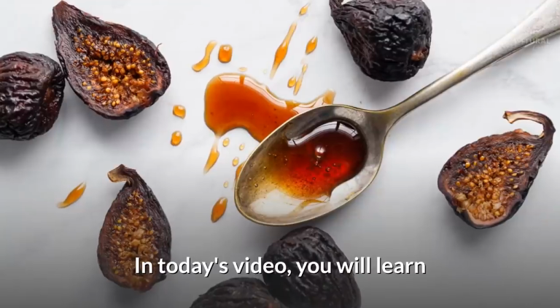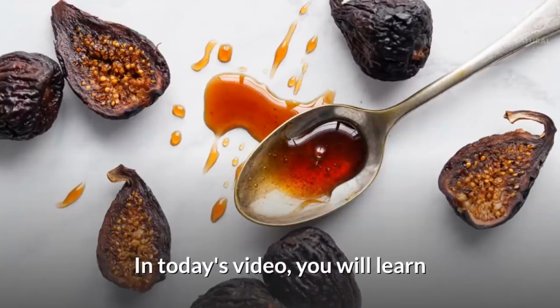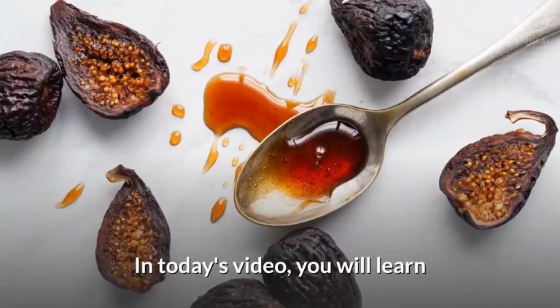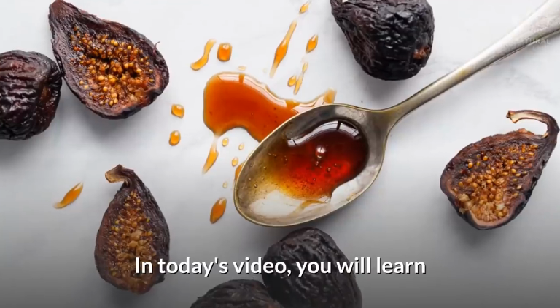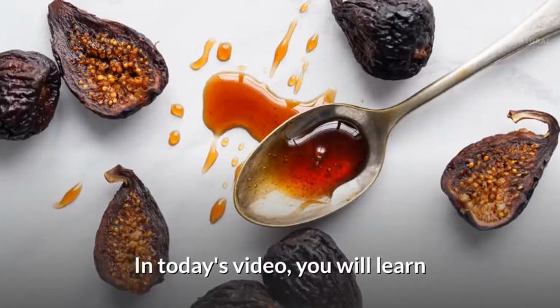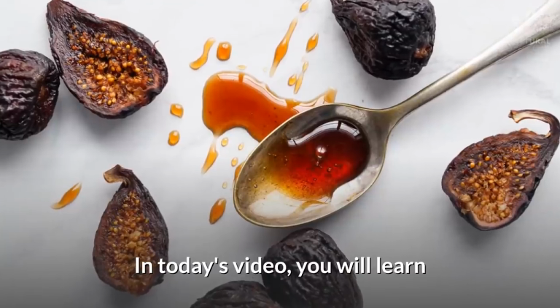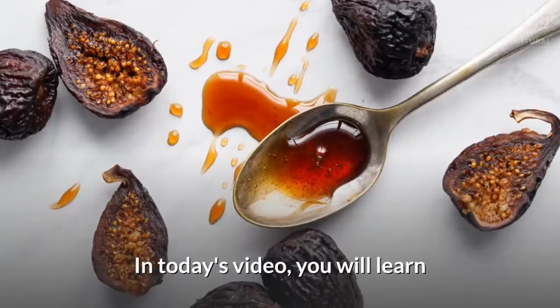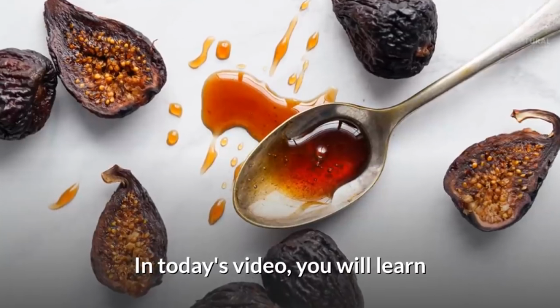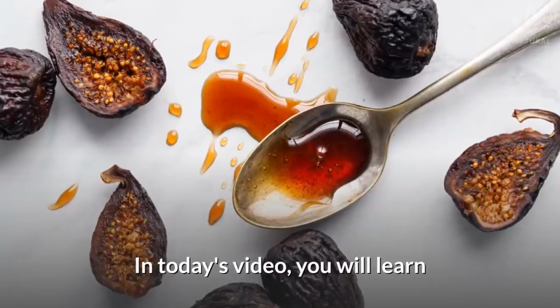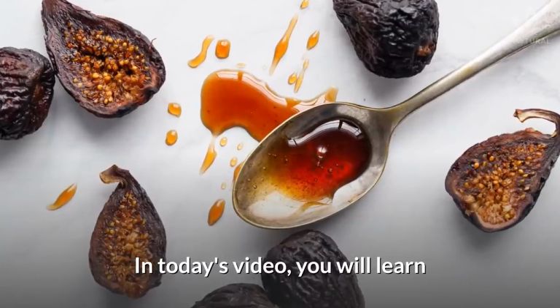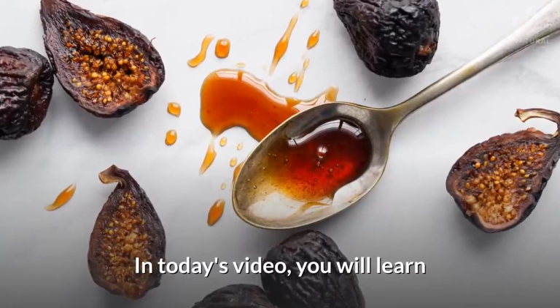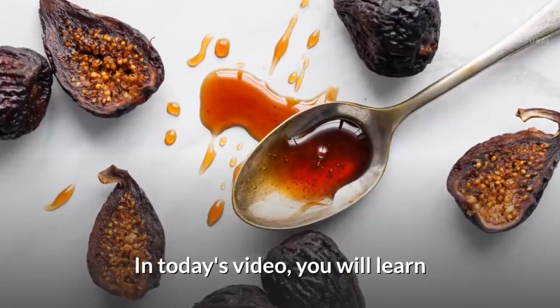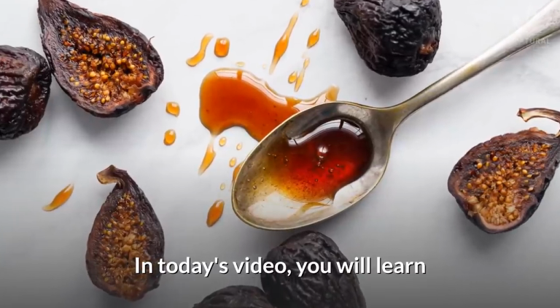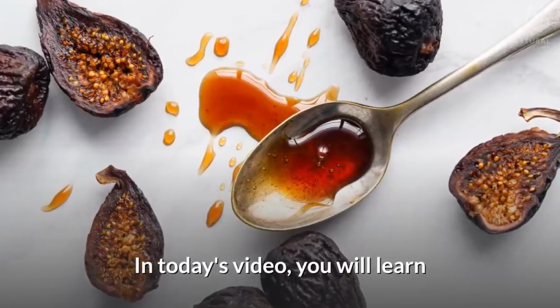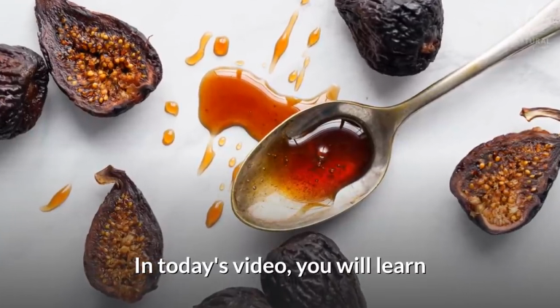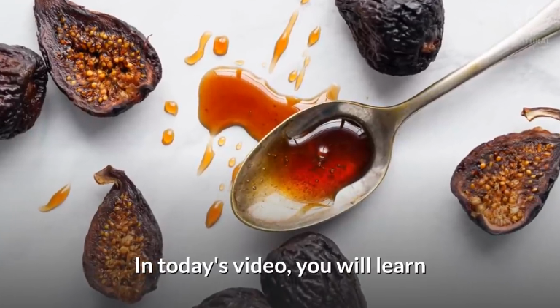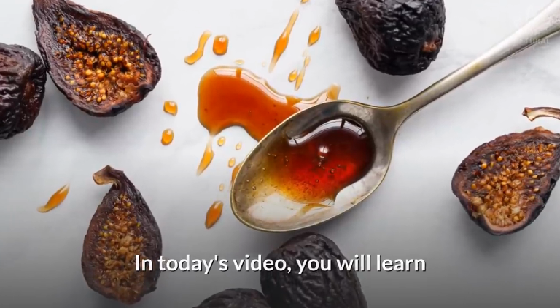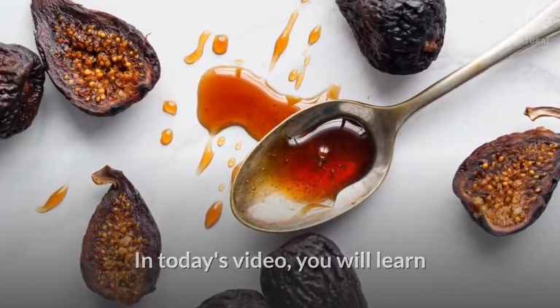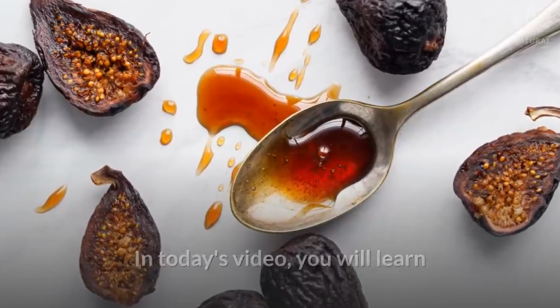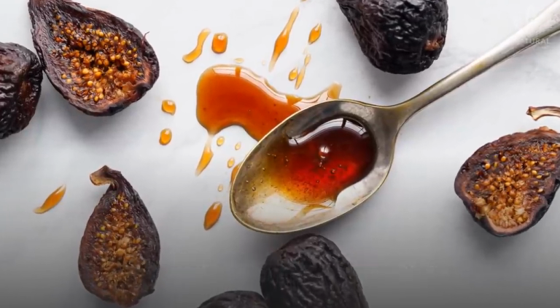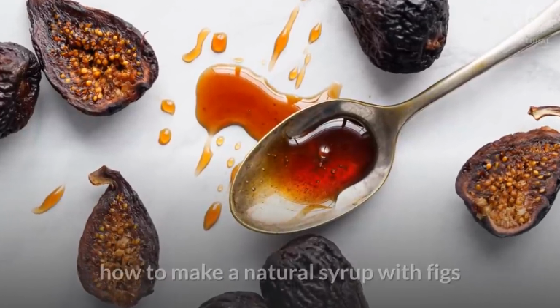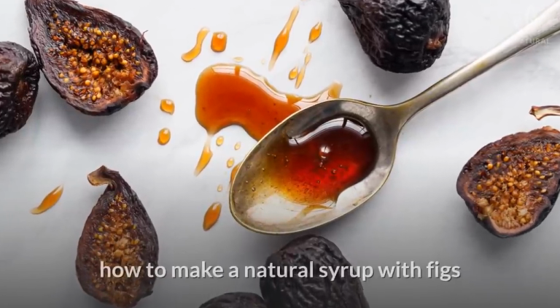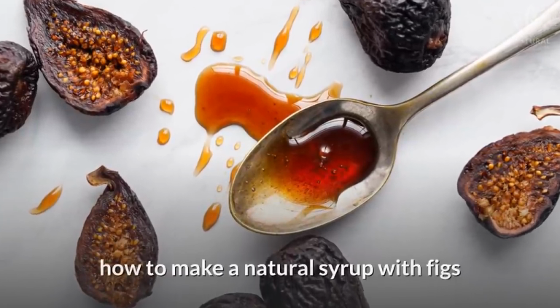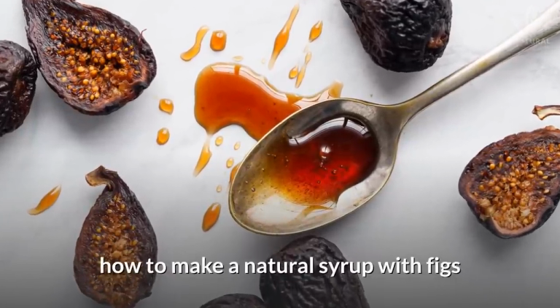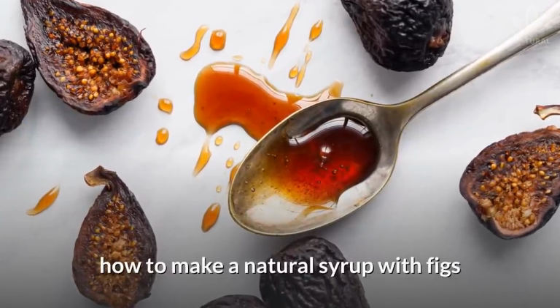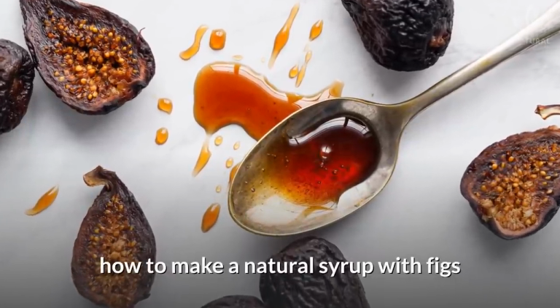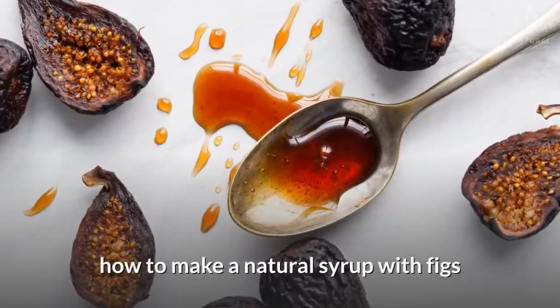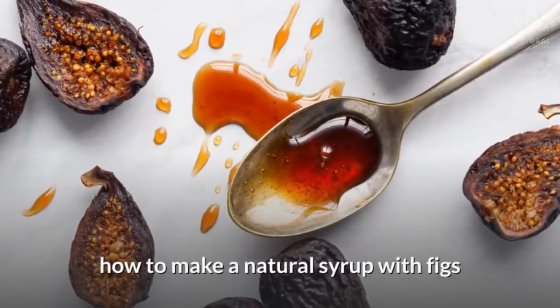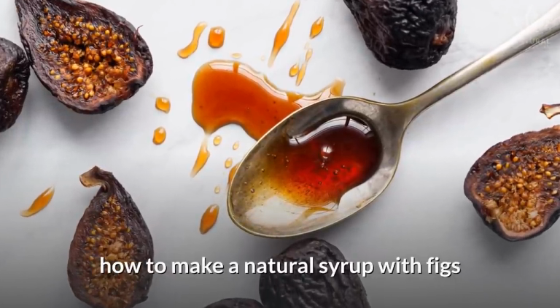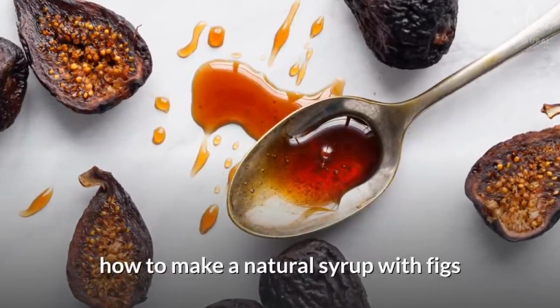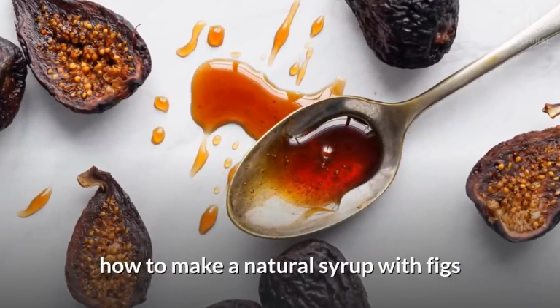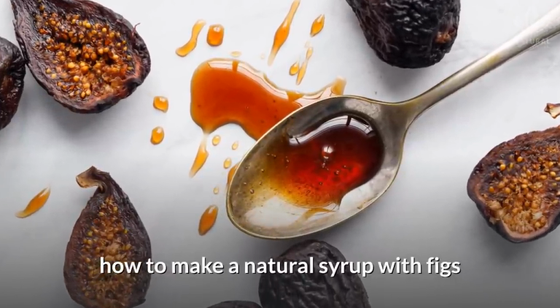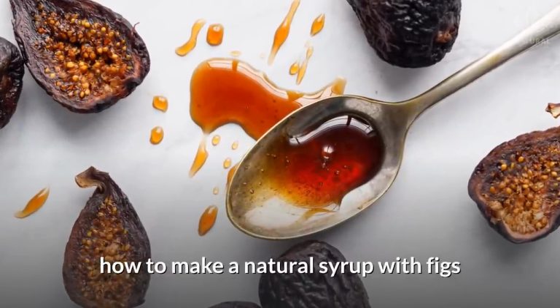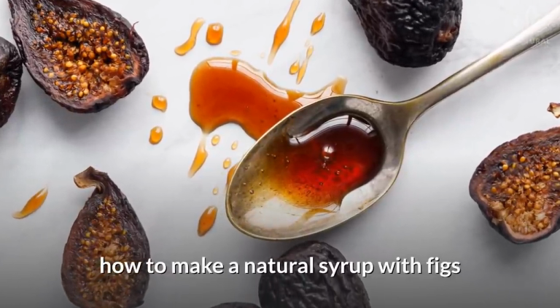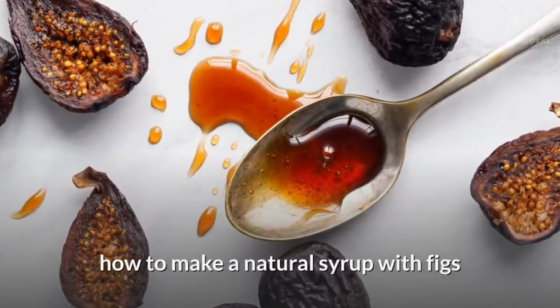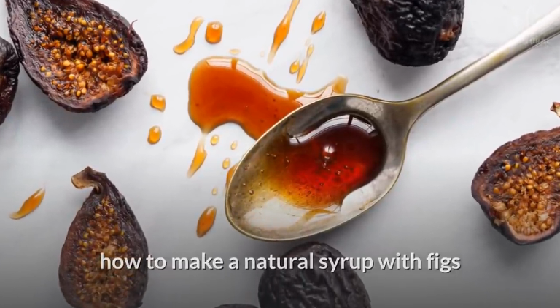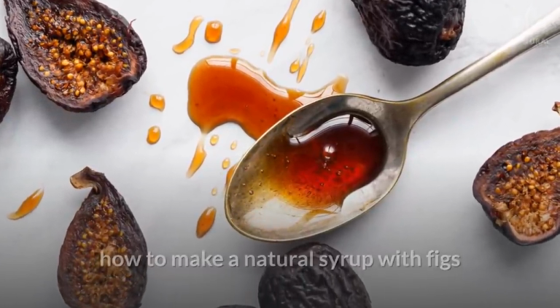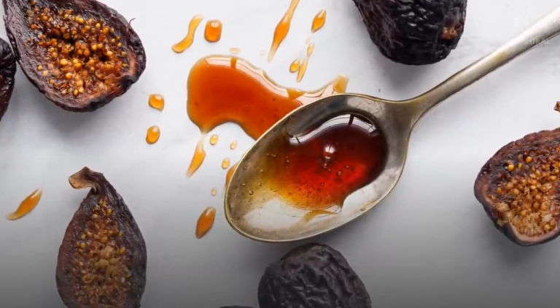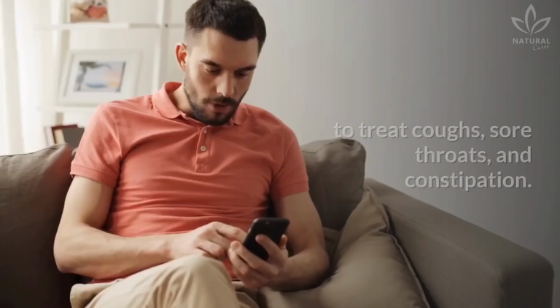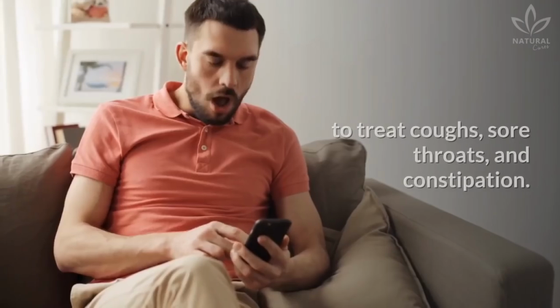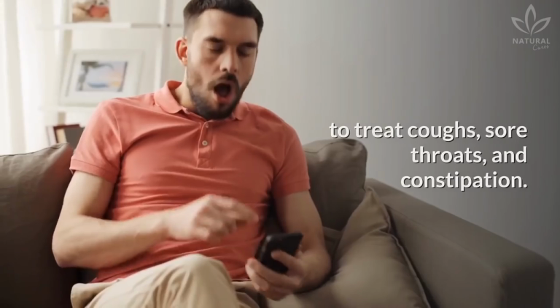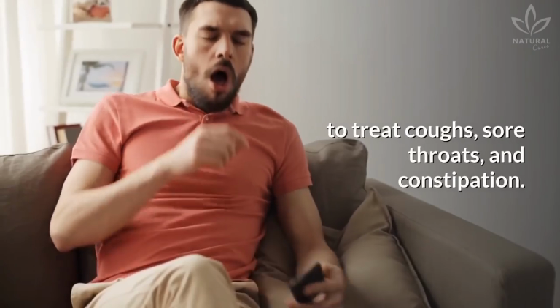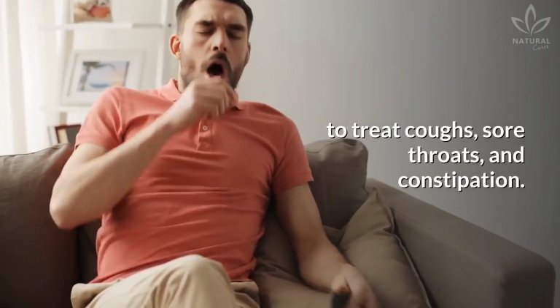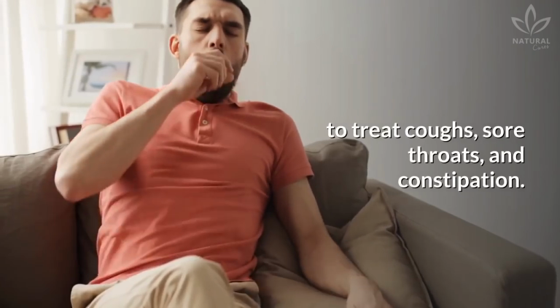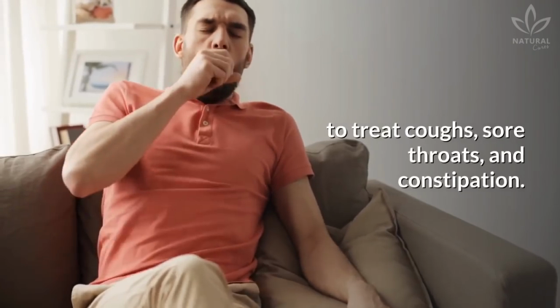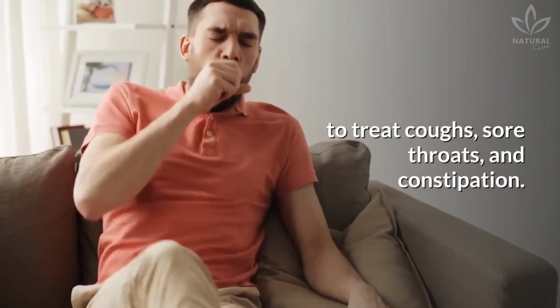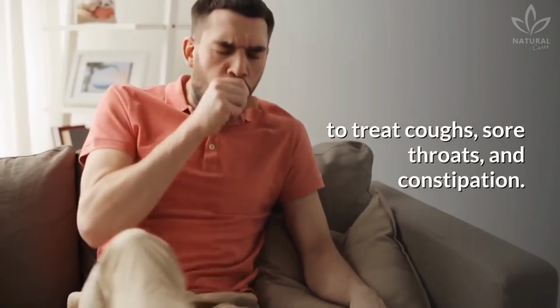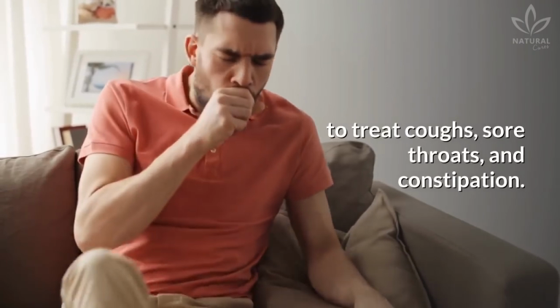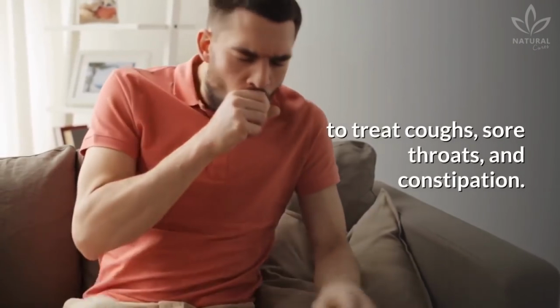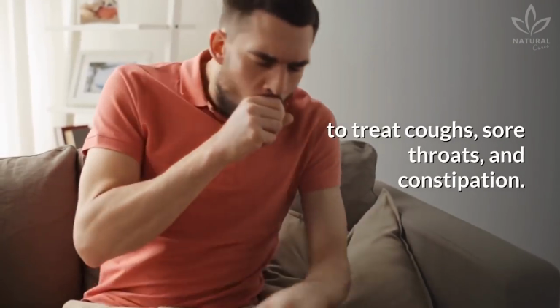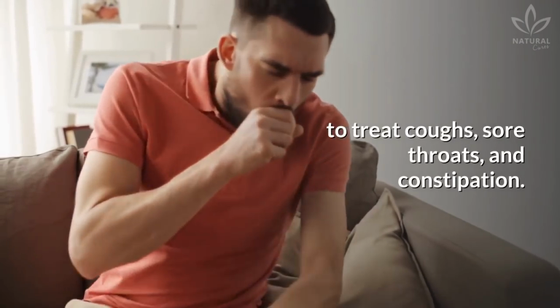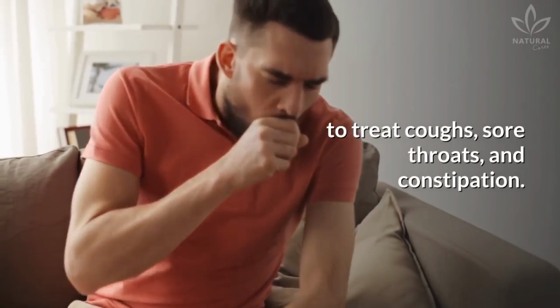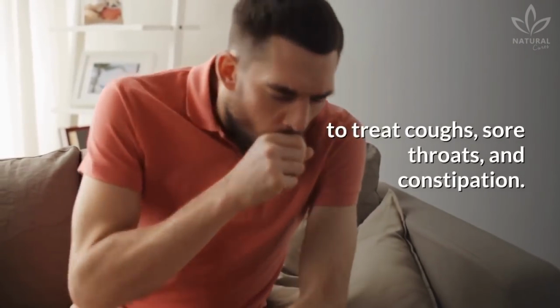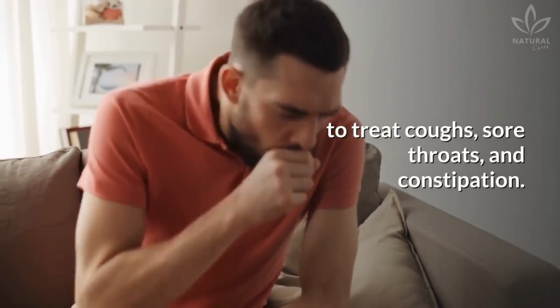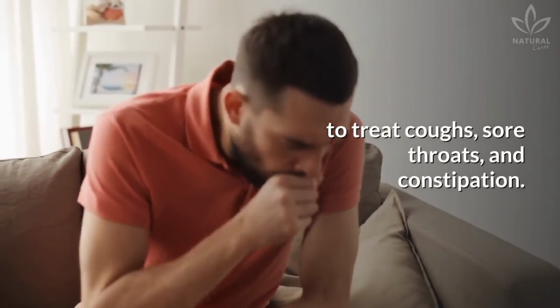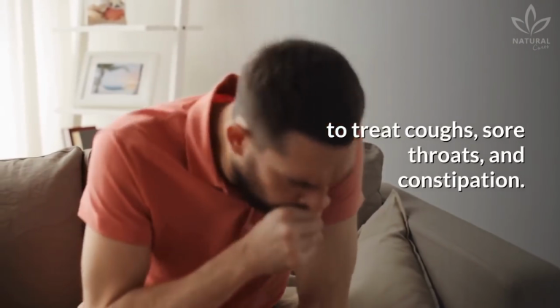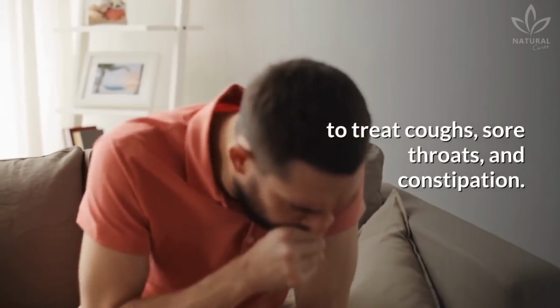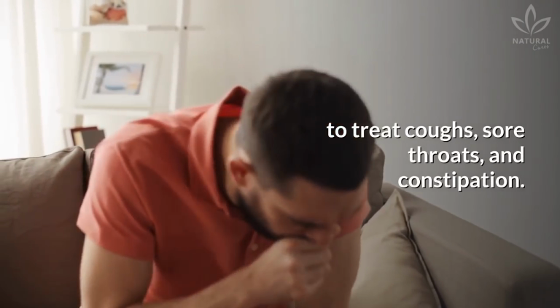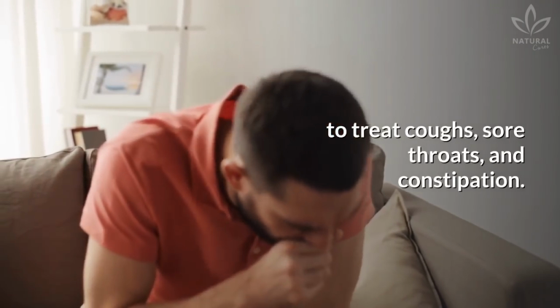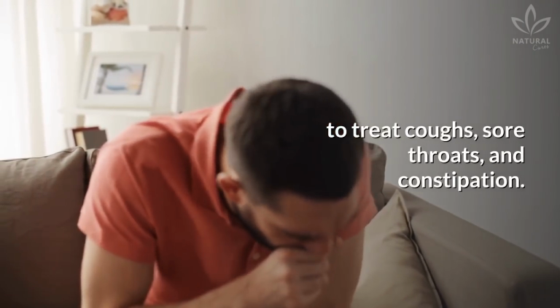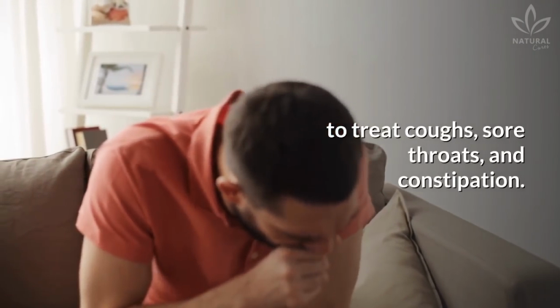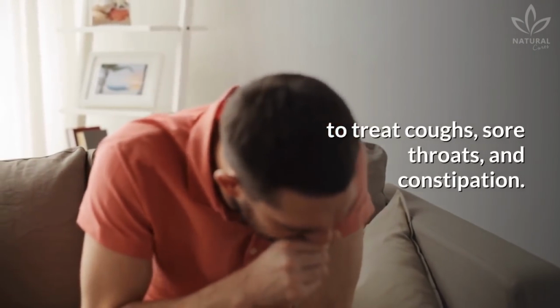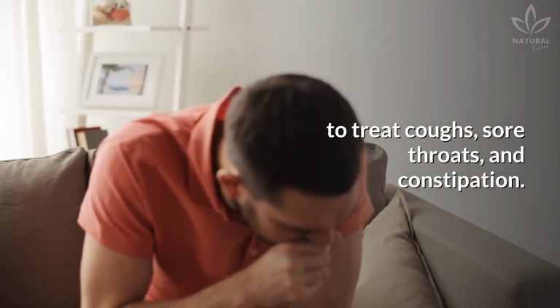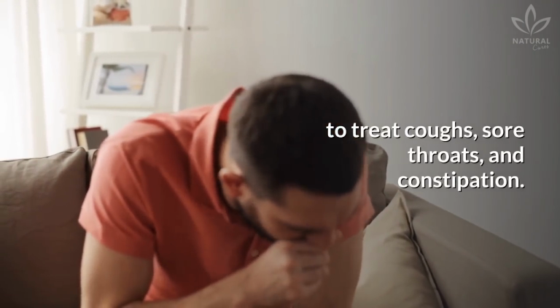In today's video, you will learn how to make a natural syrup with figs to treat coughs, sore throats, and constipation.